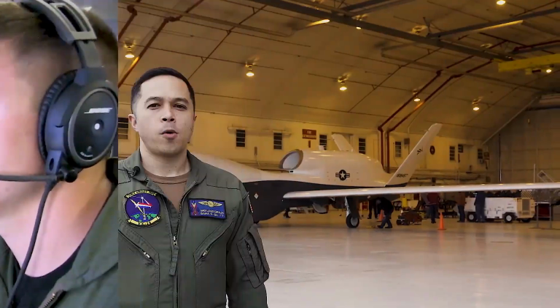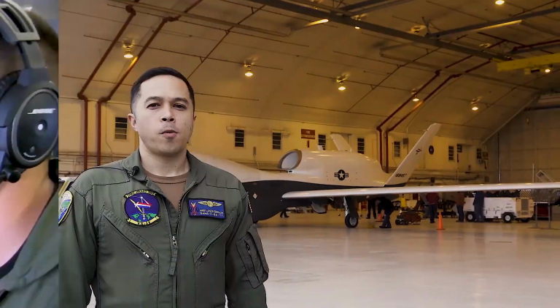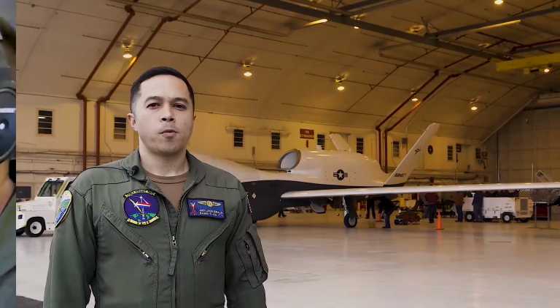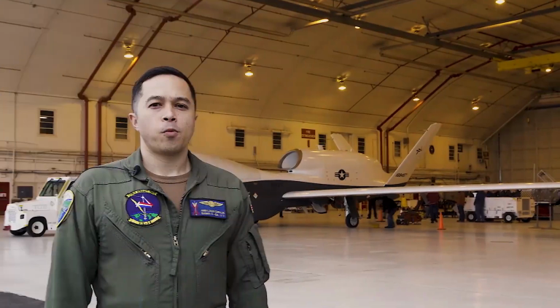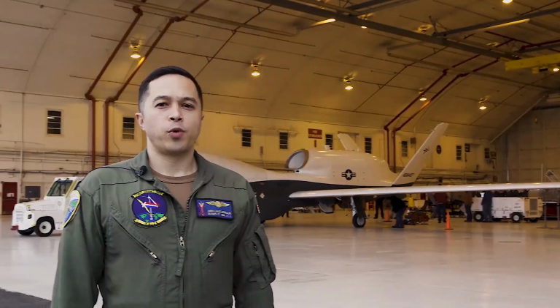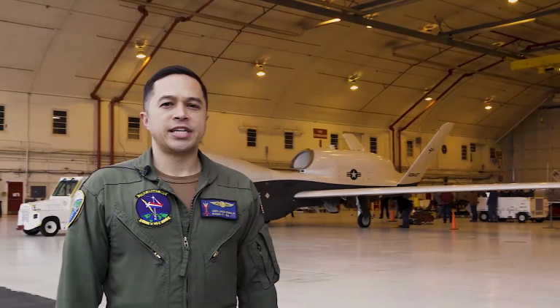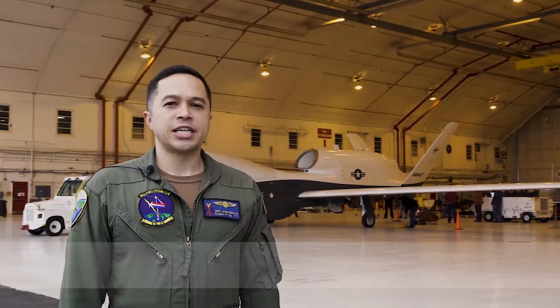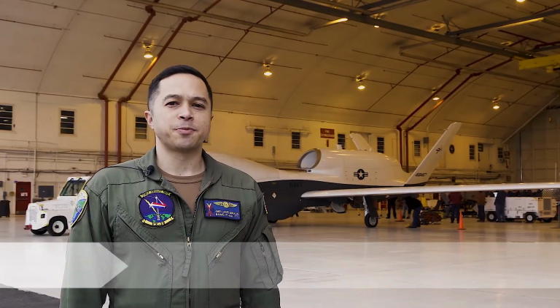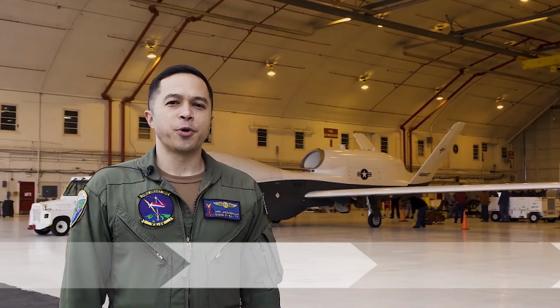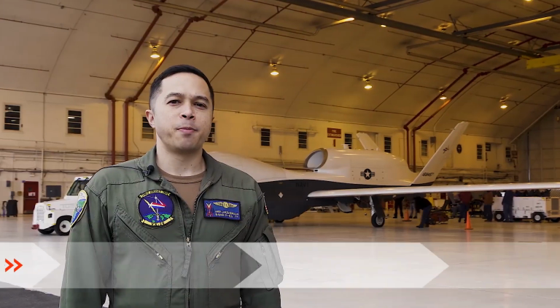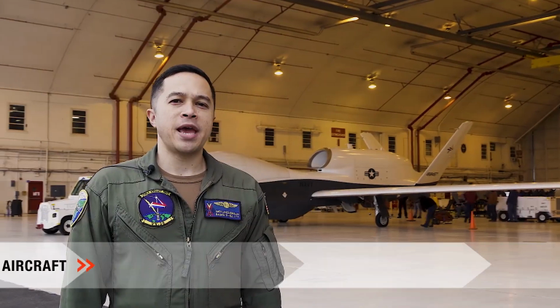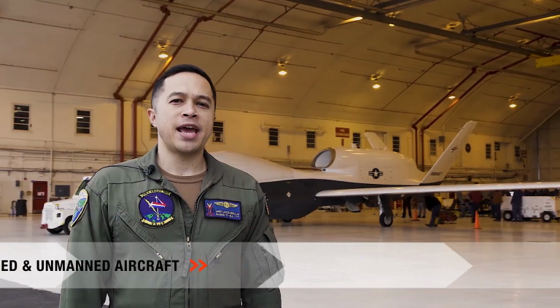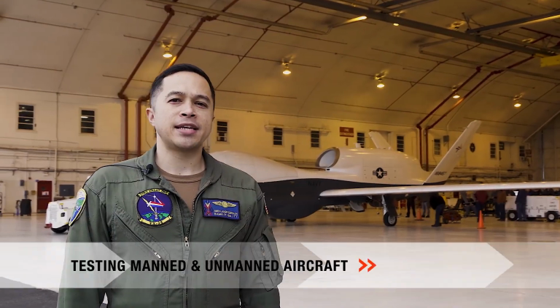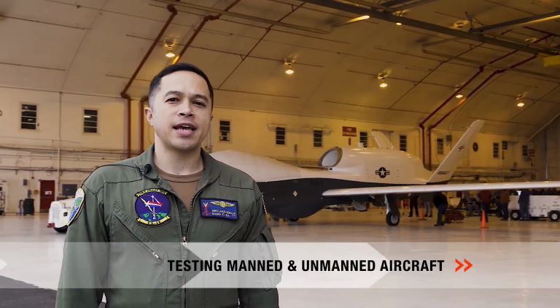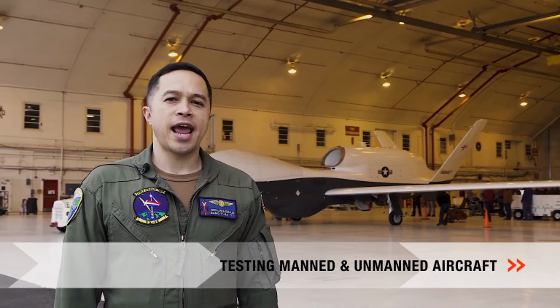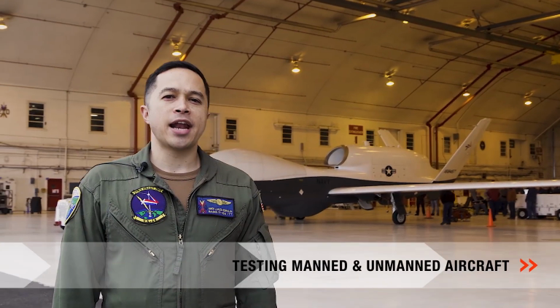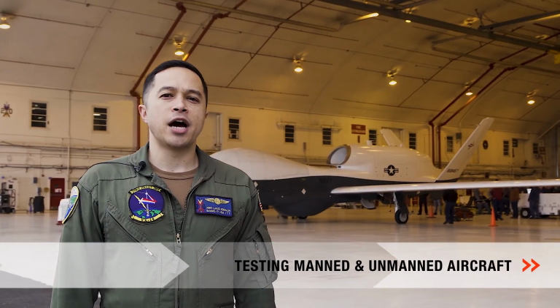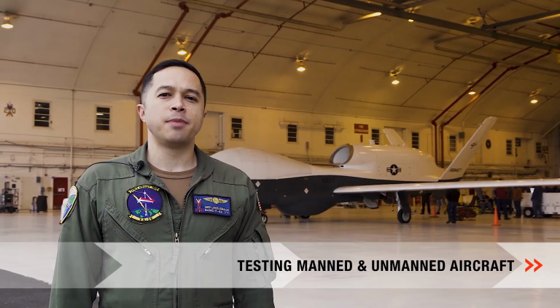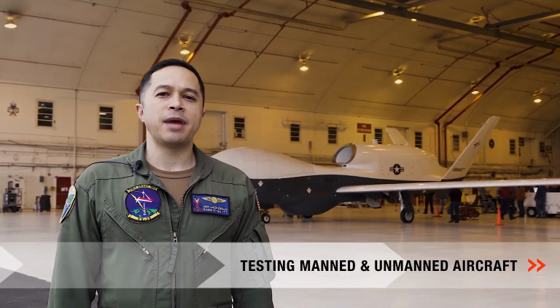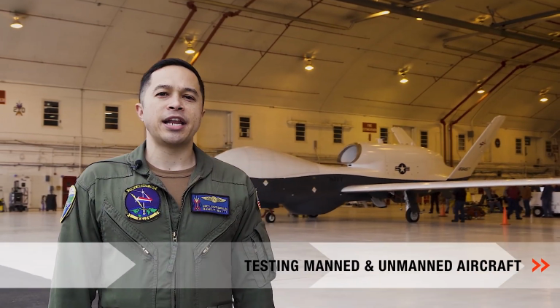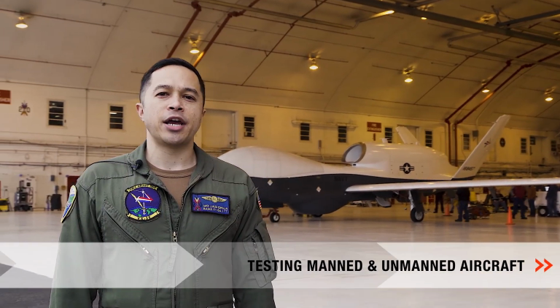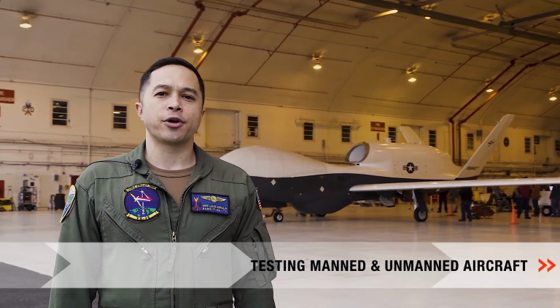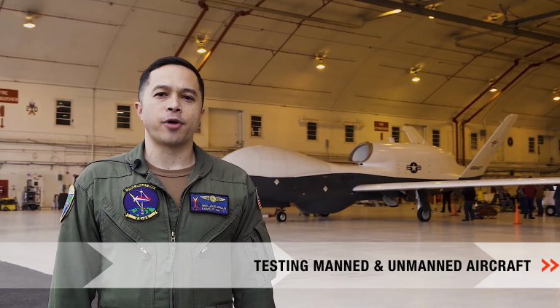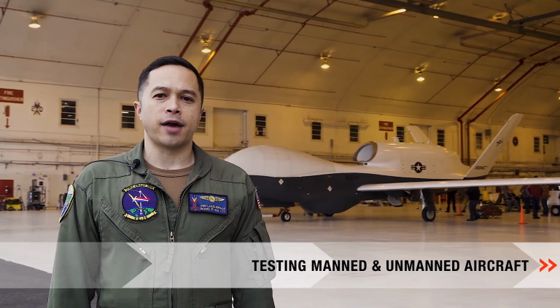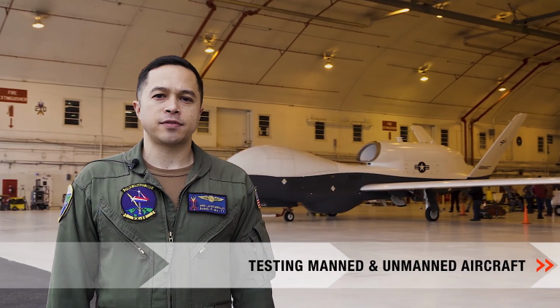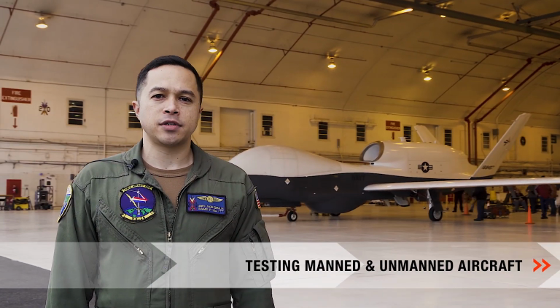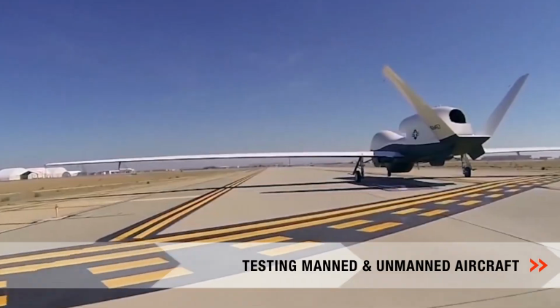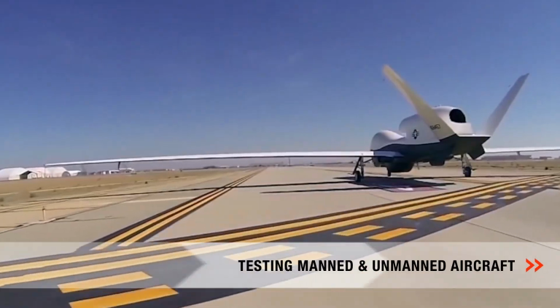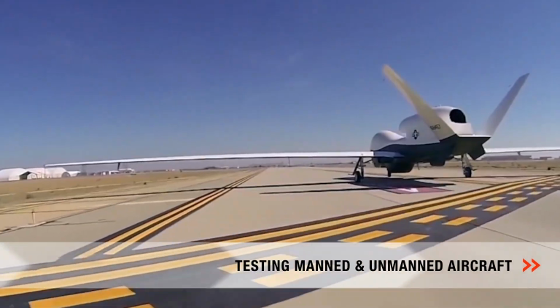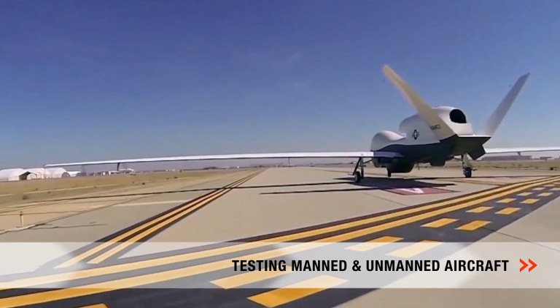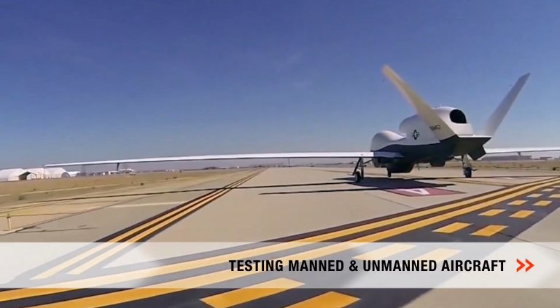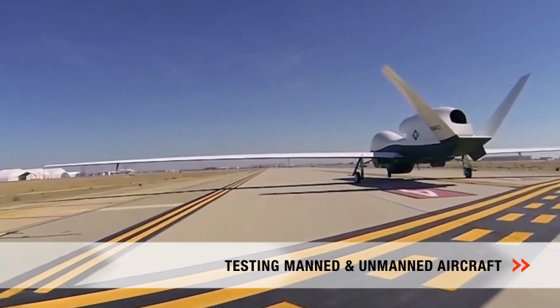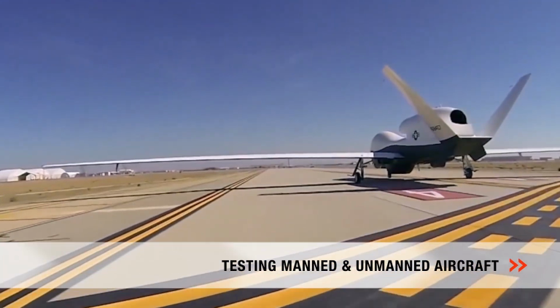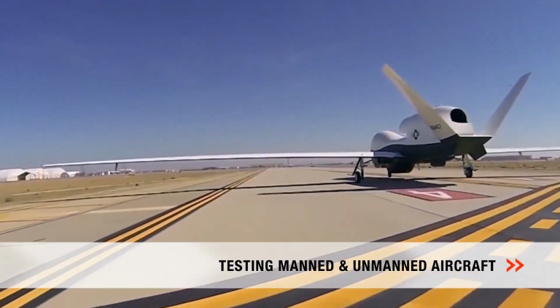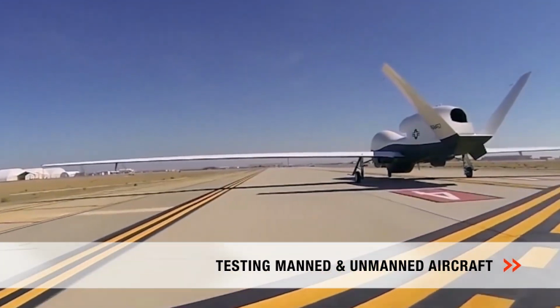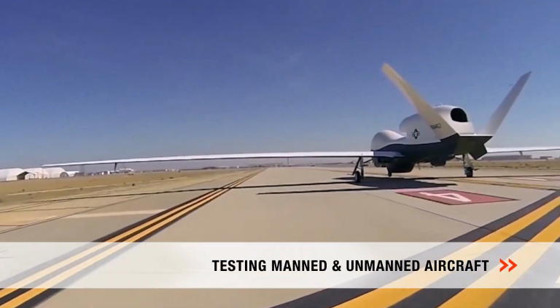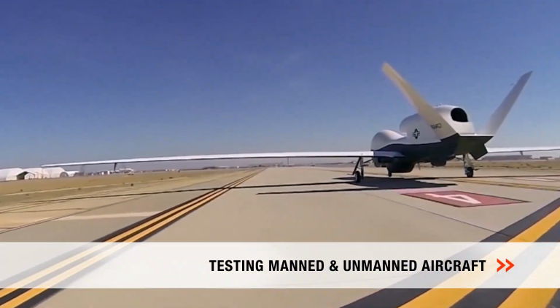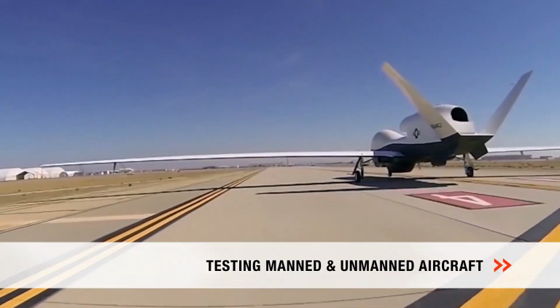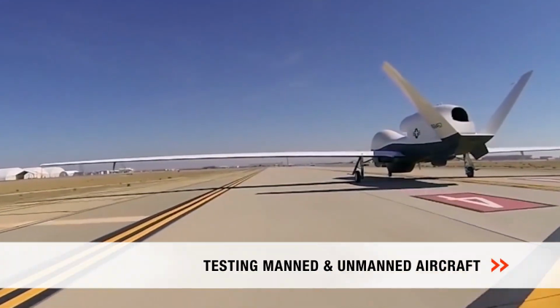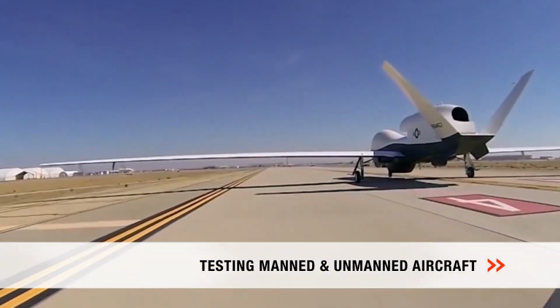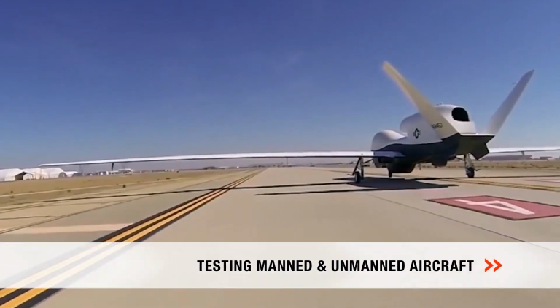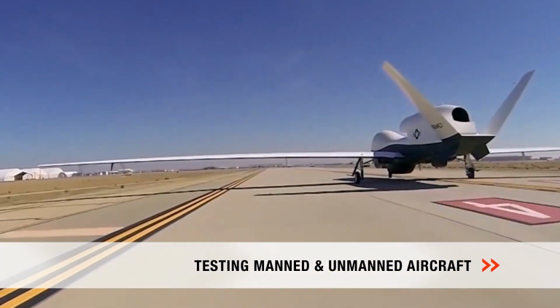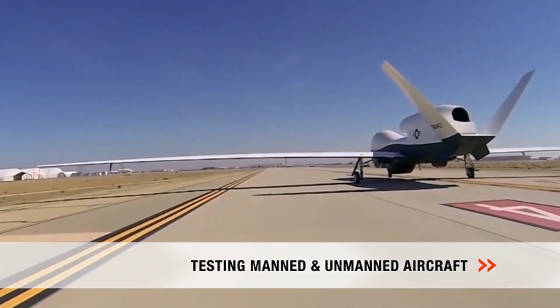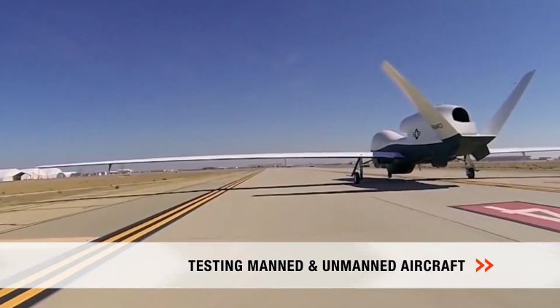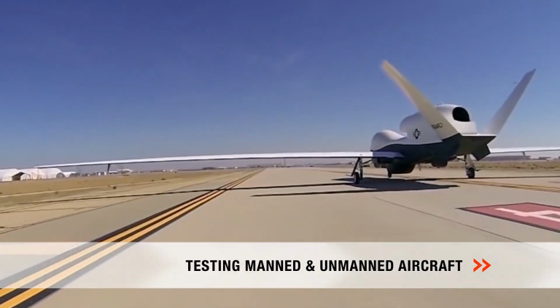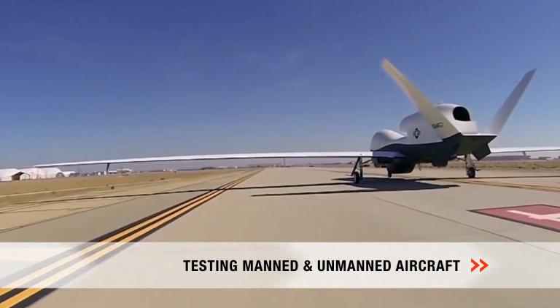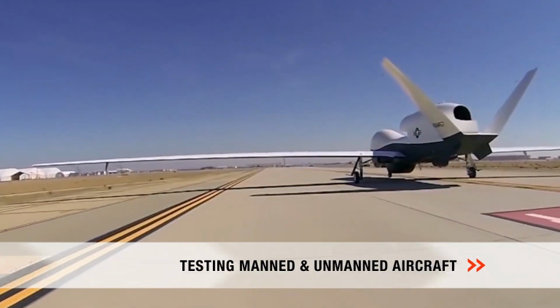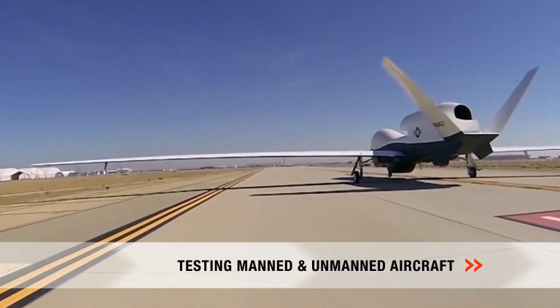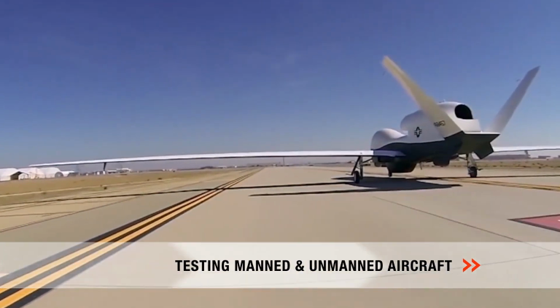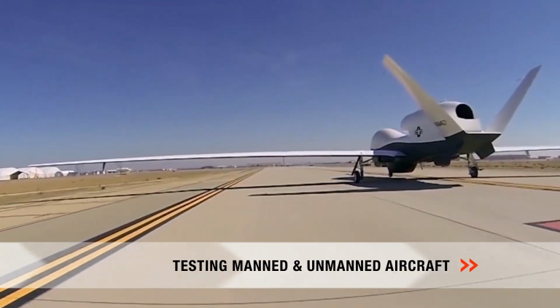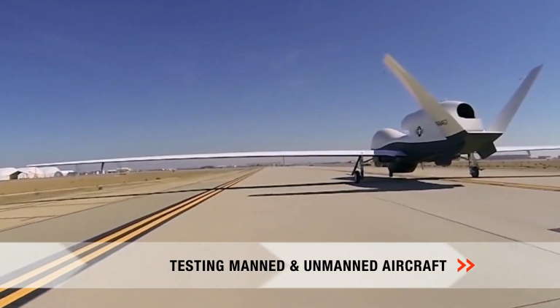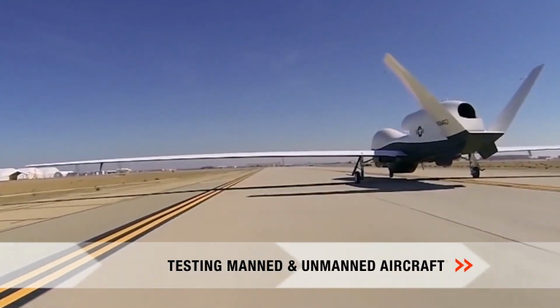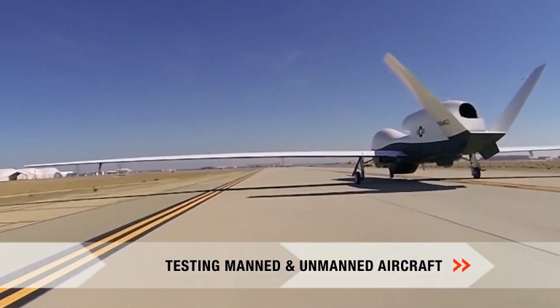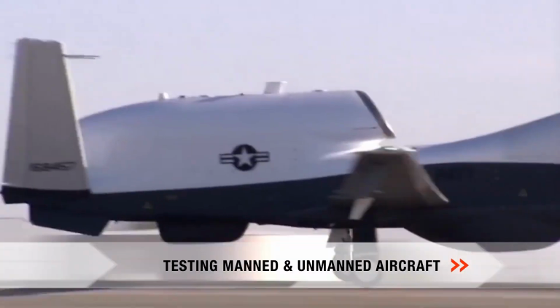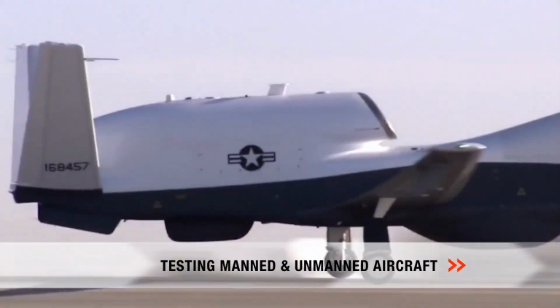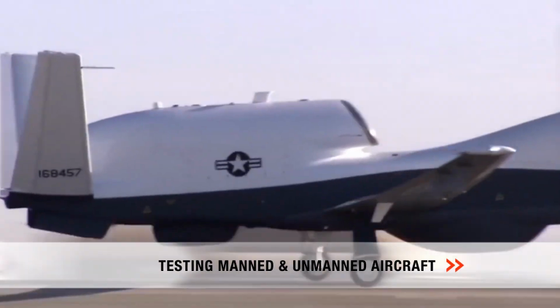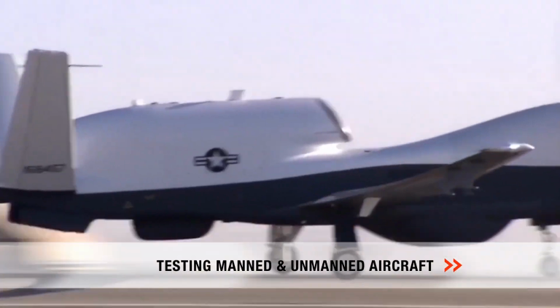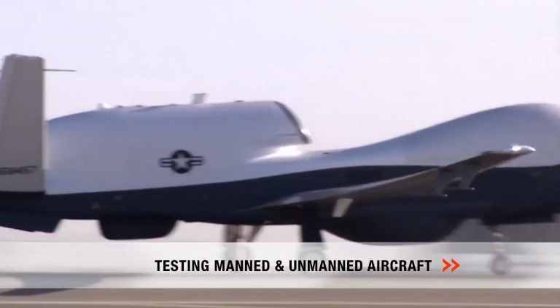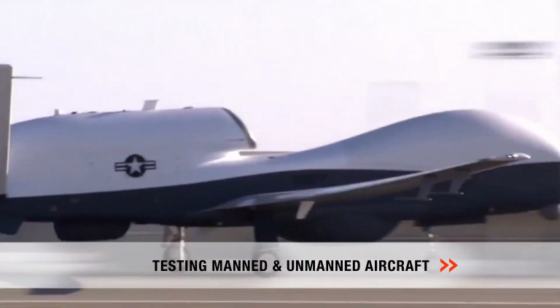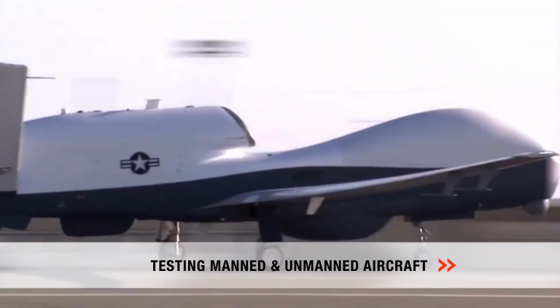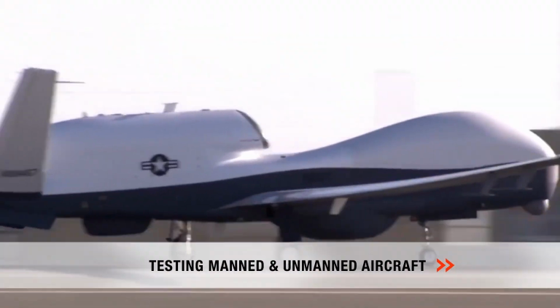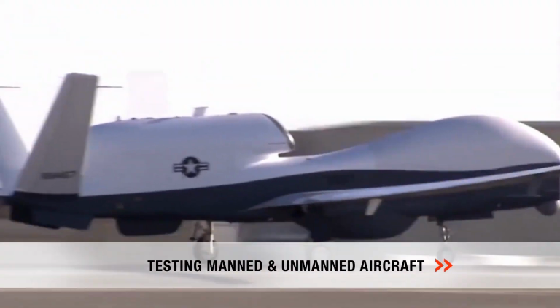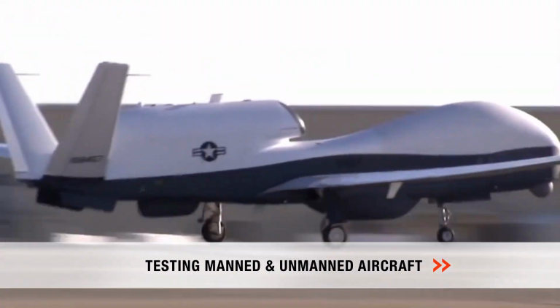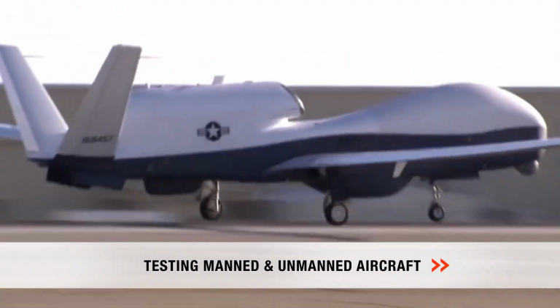We test both manned and unmanned aircraft, including the MQ-4C Triton, the Navy's newest and largest unmanned vehicle.